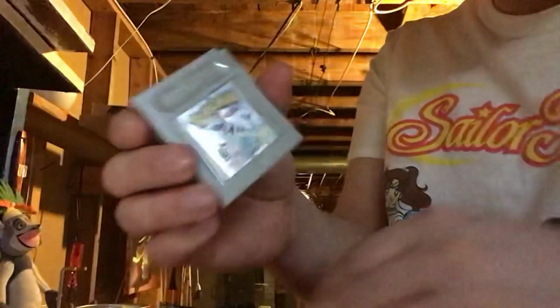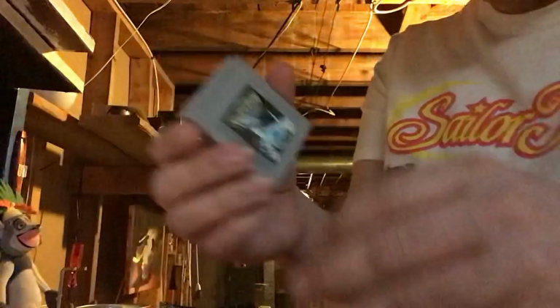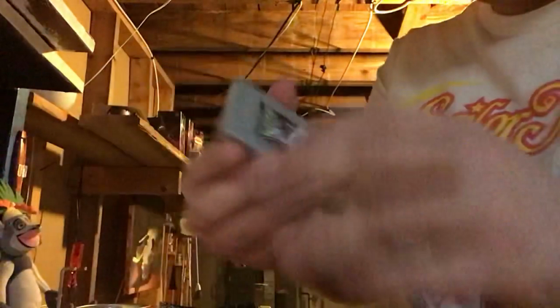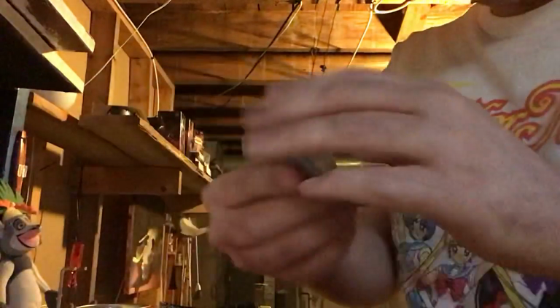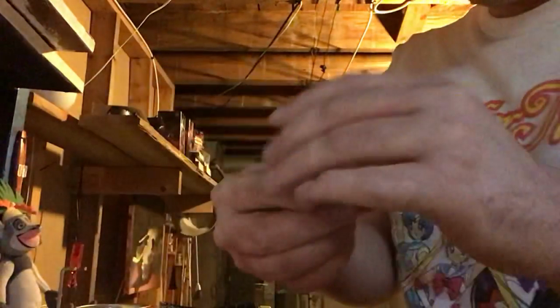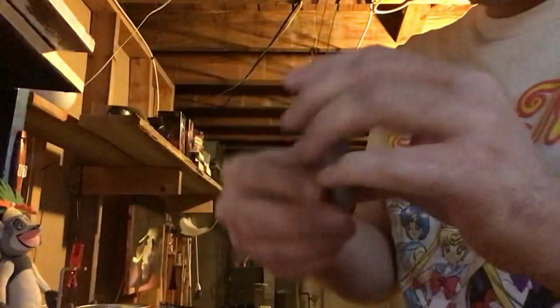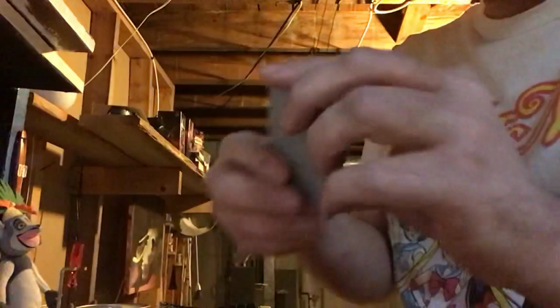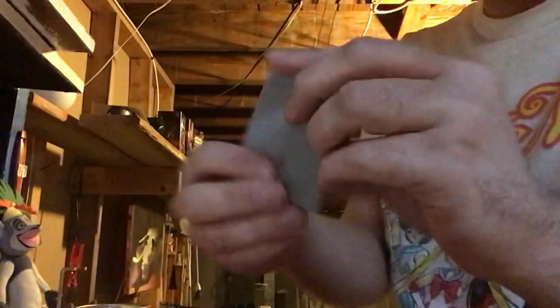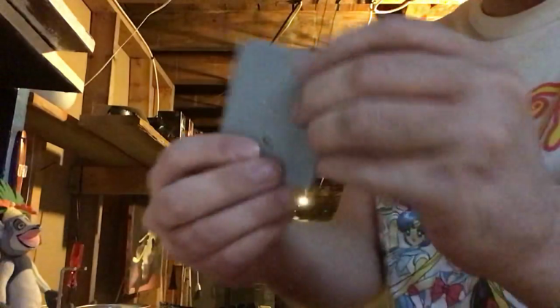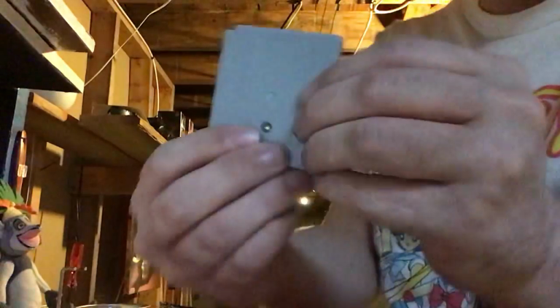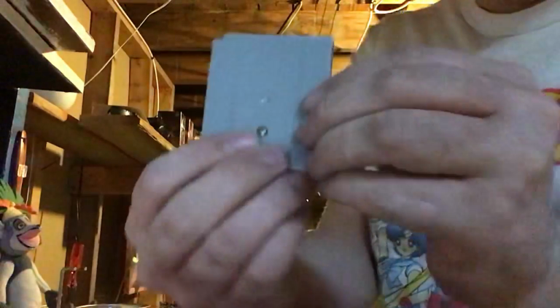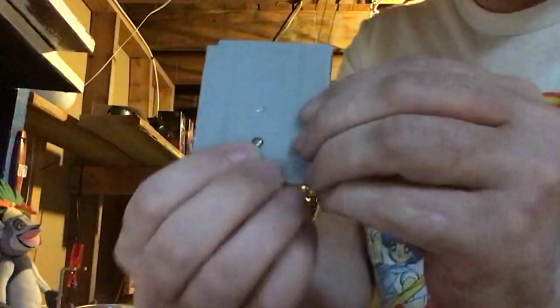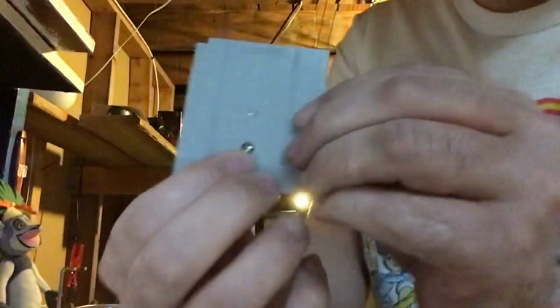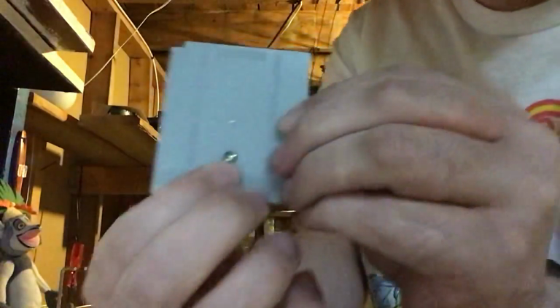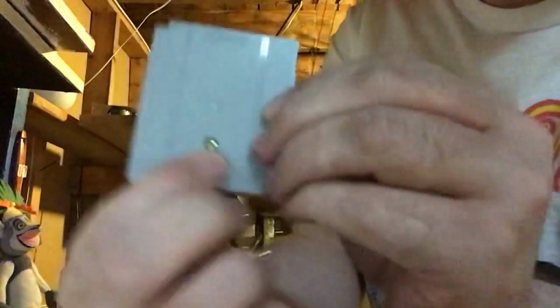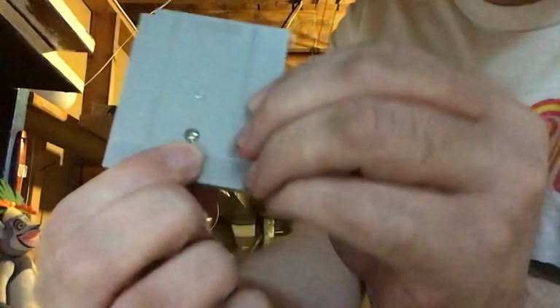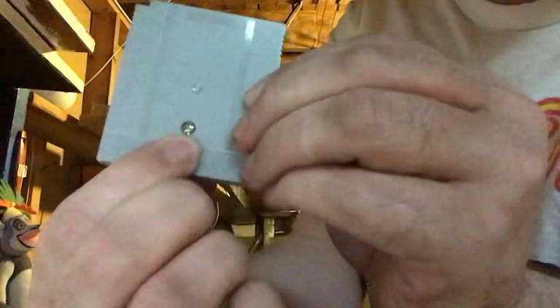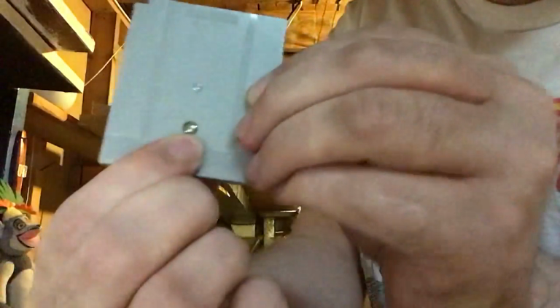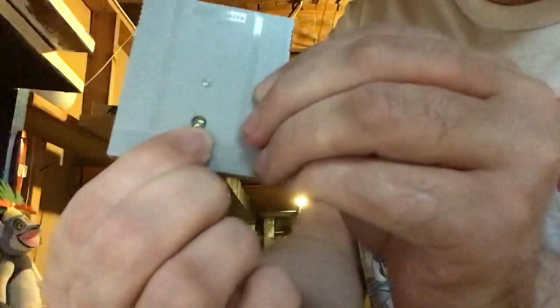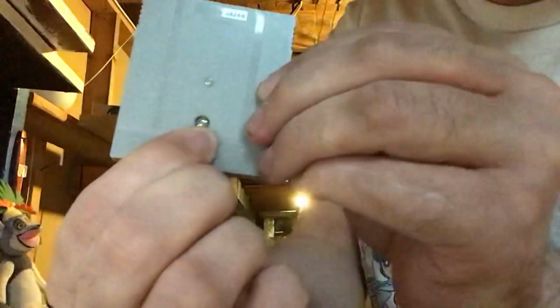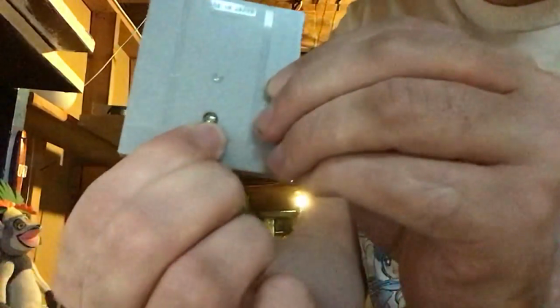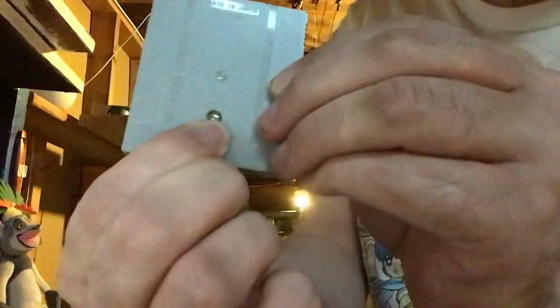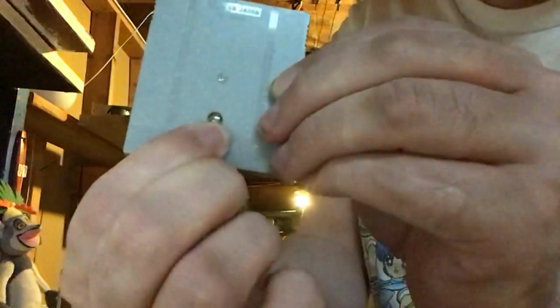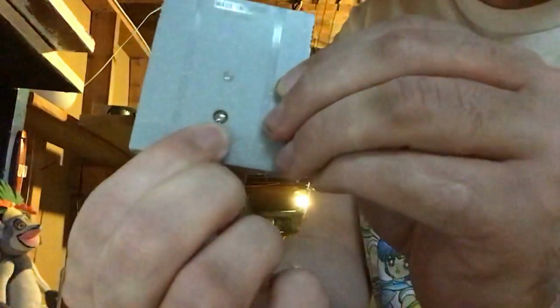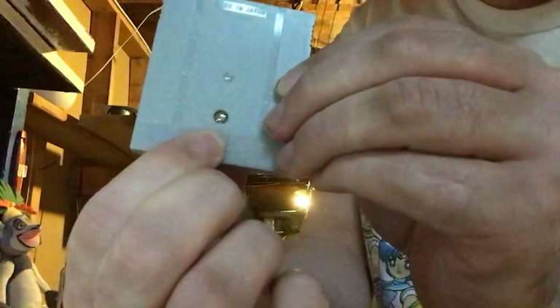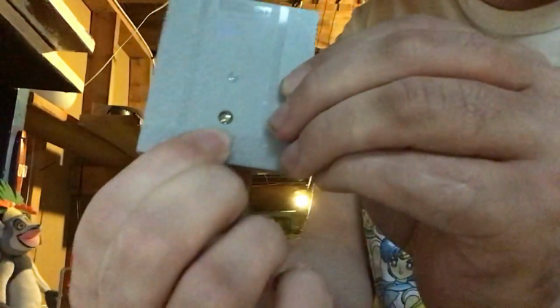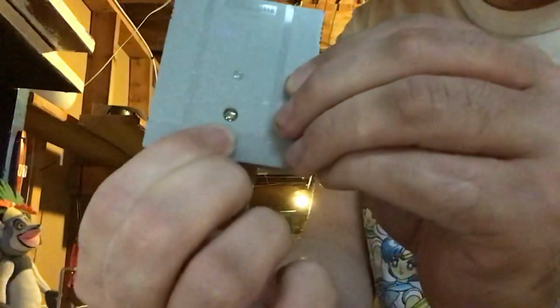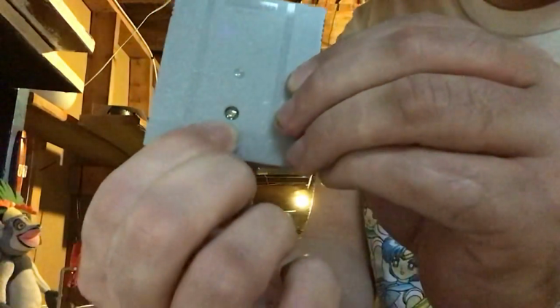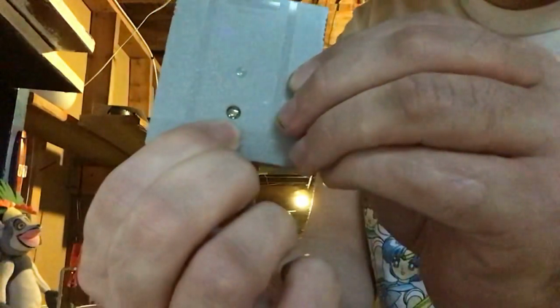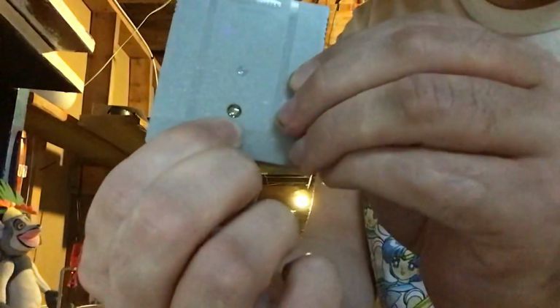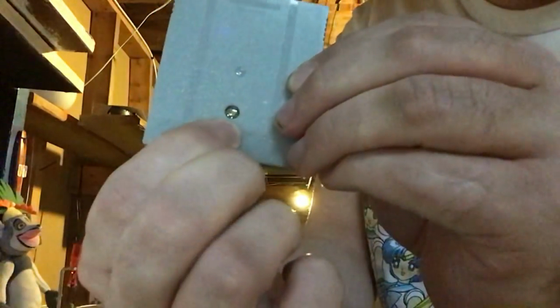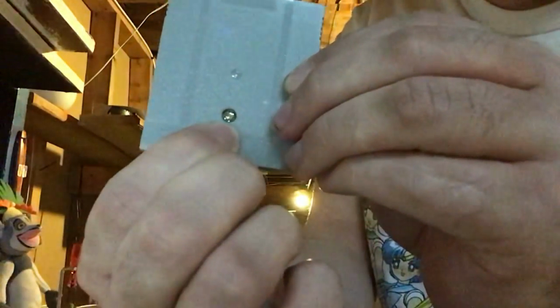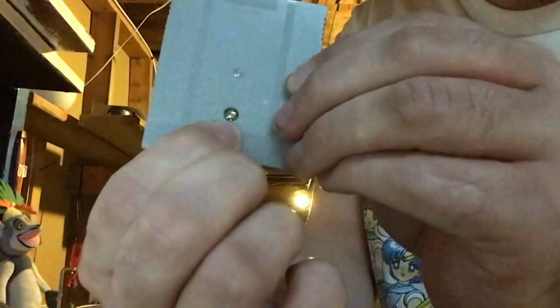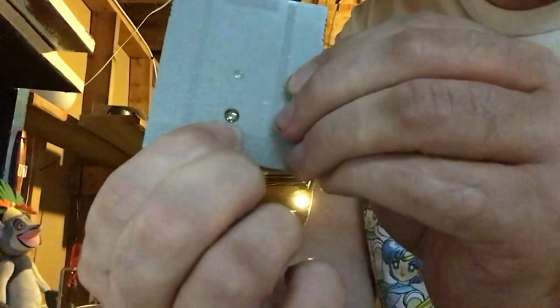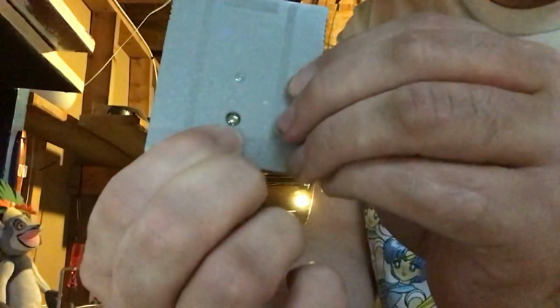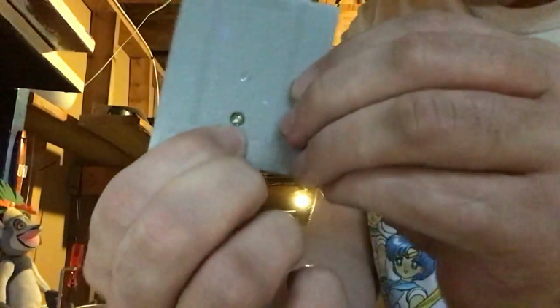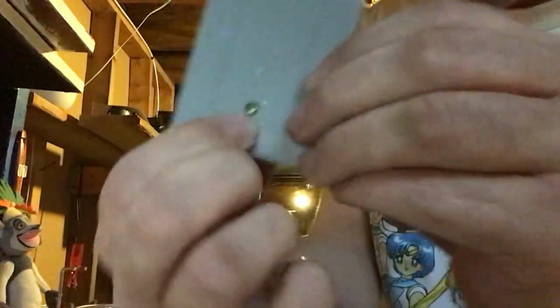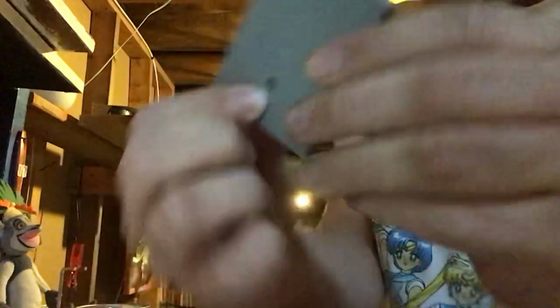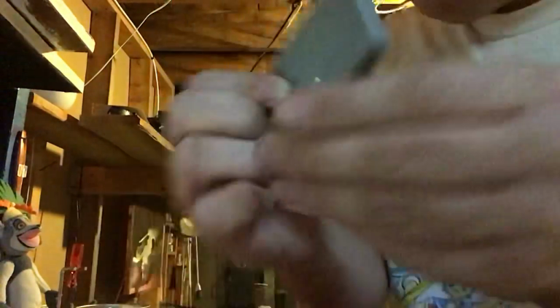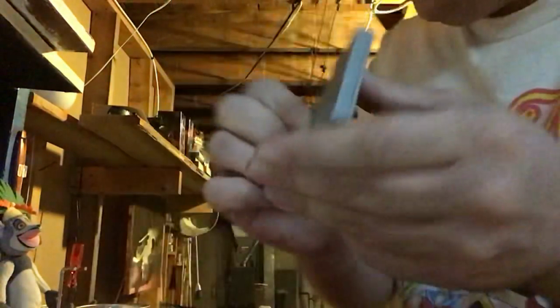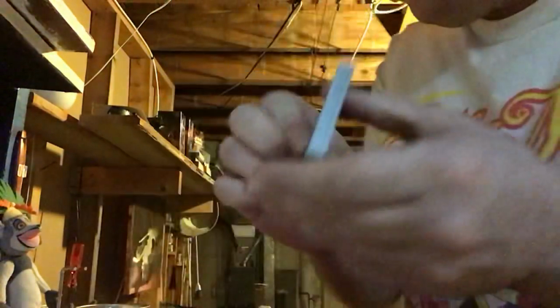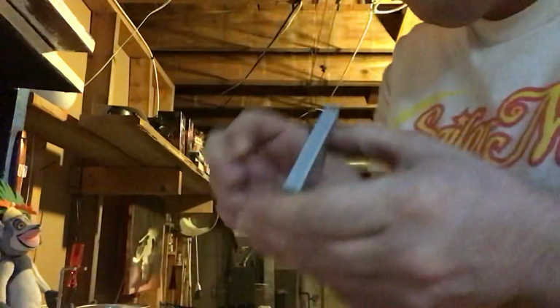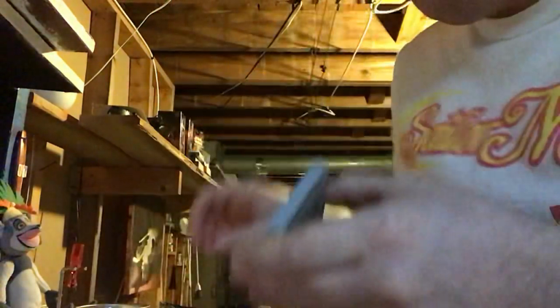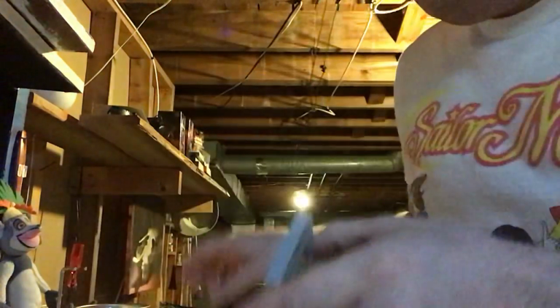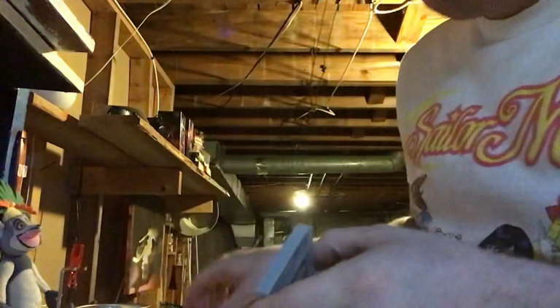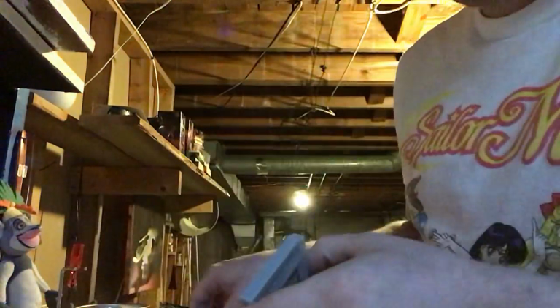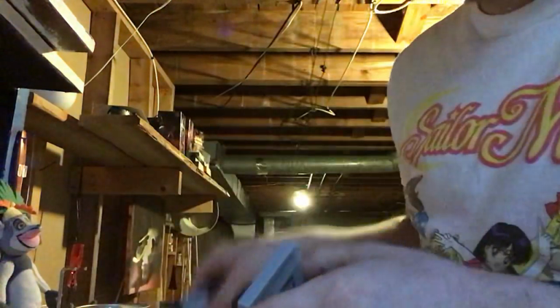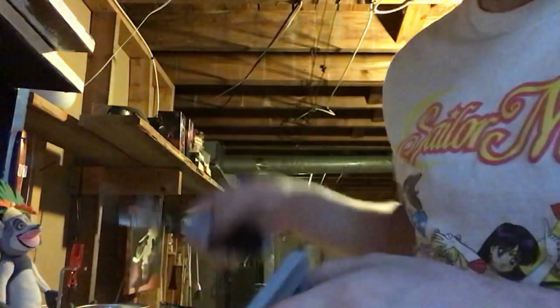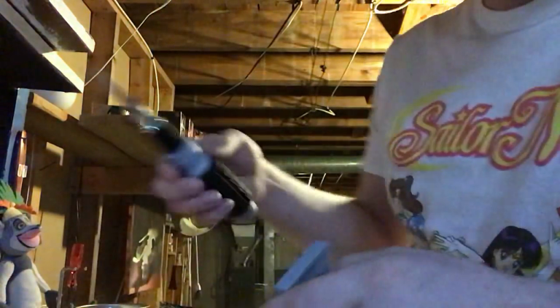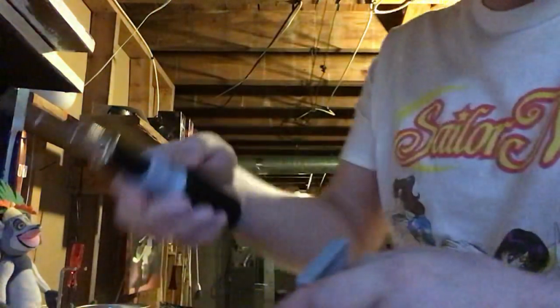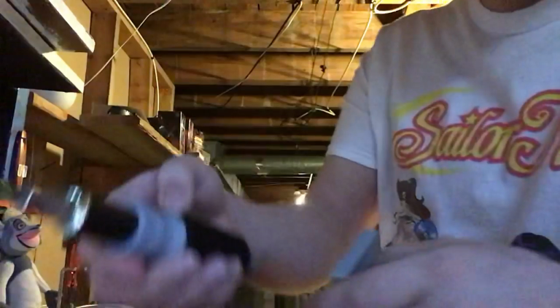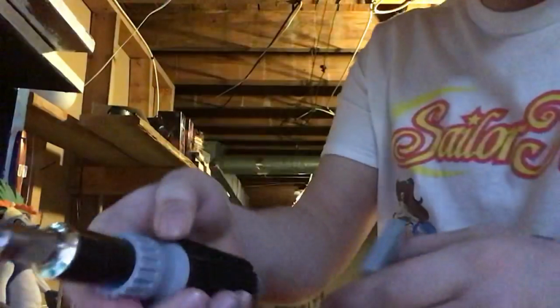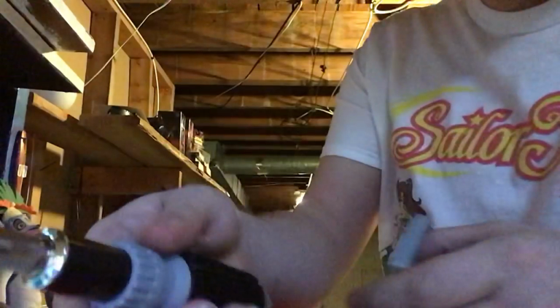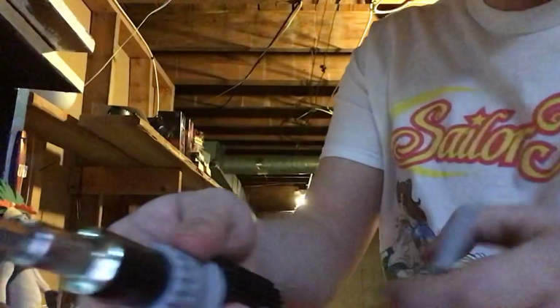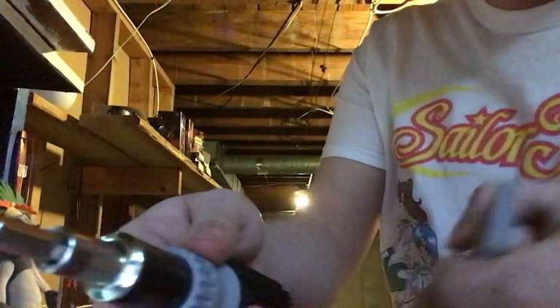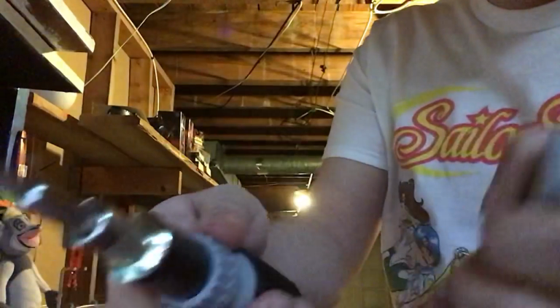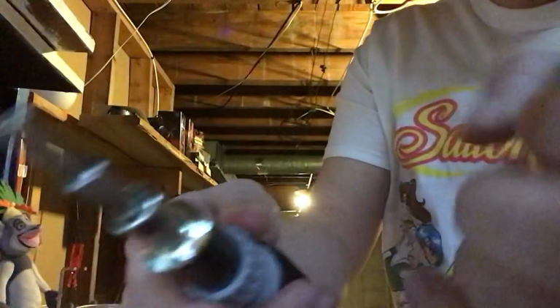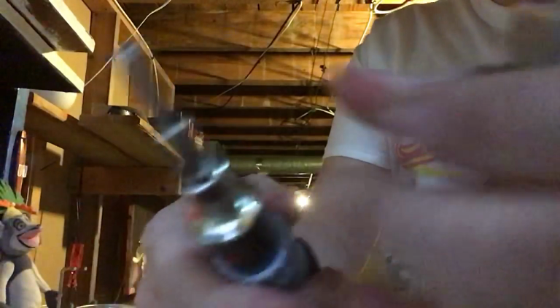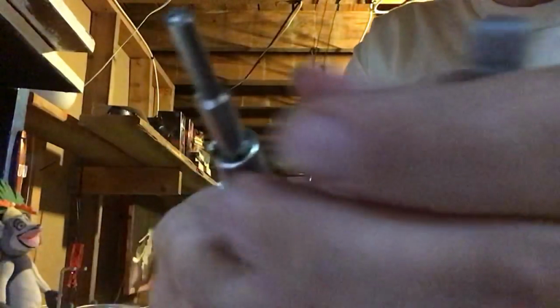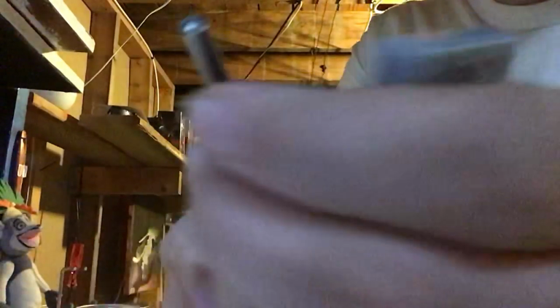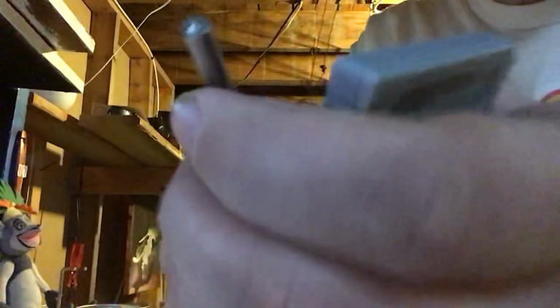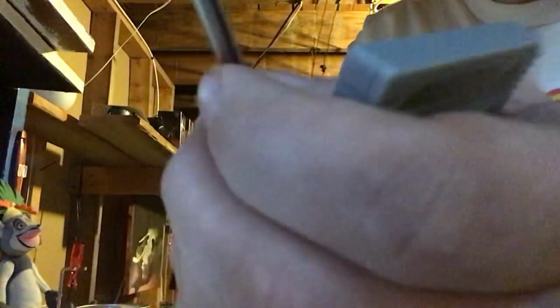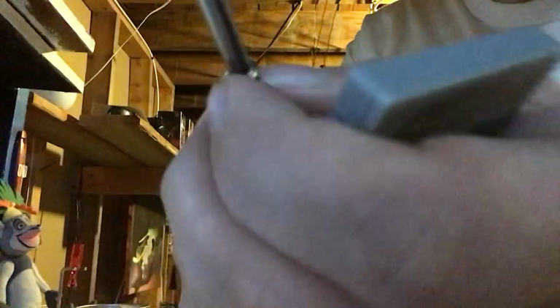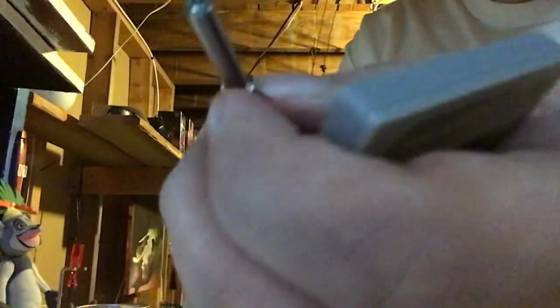So first of all, you got the security nut right there, the little security screw. You're going to need one of these bits.